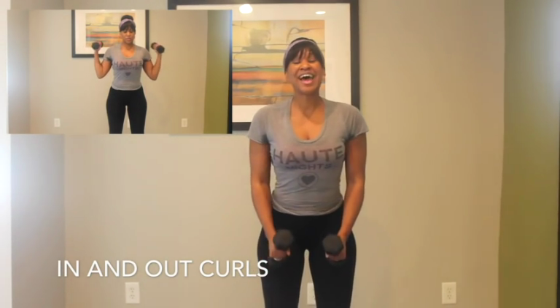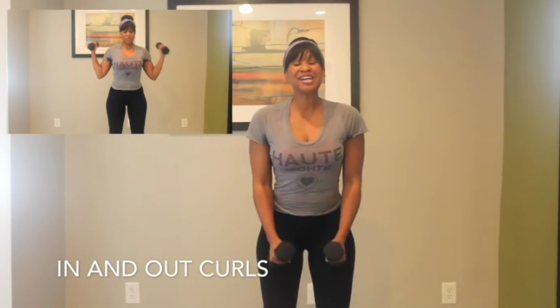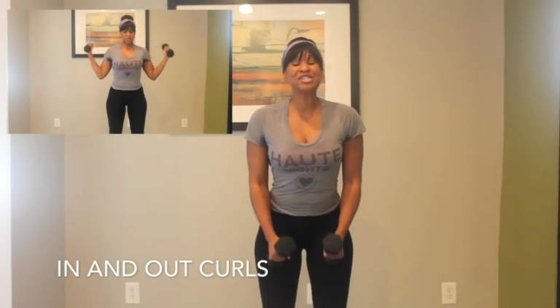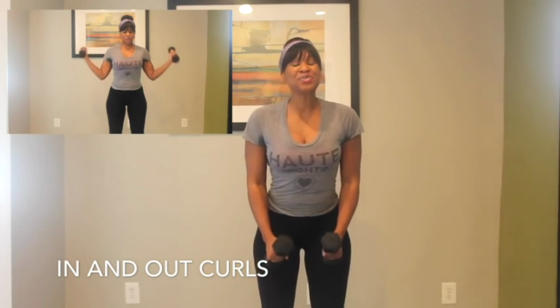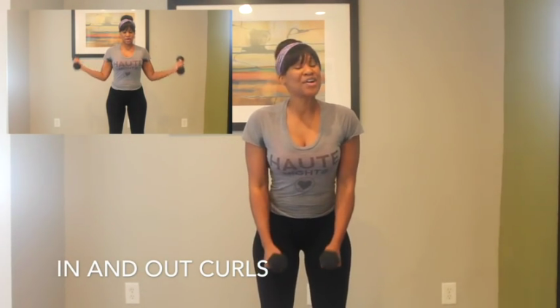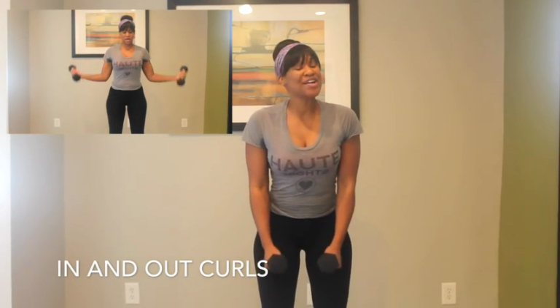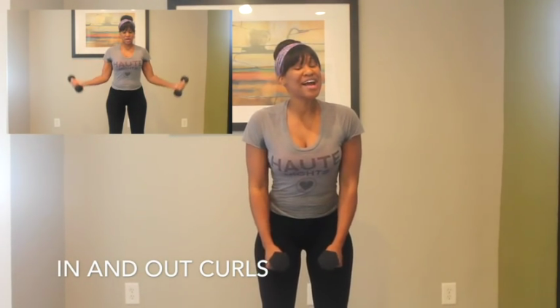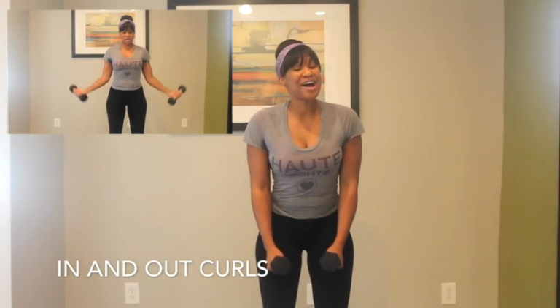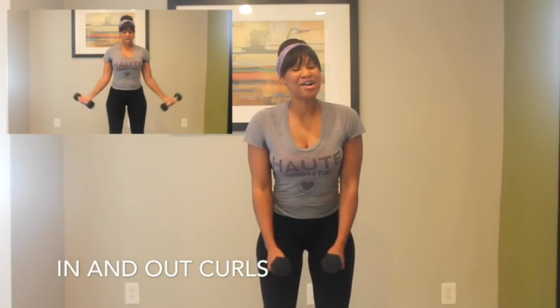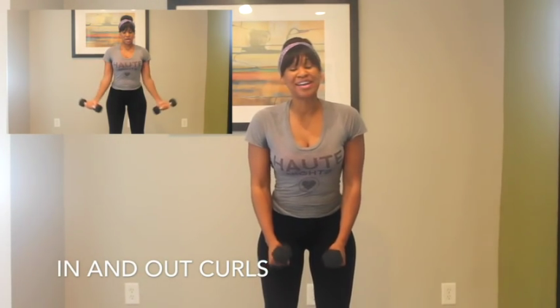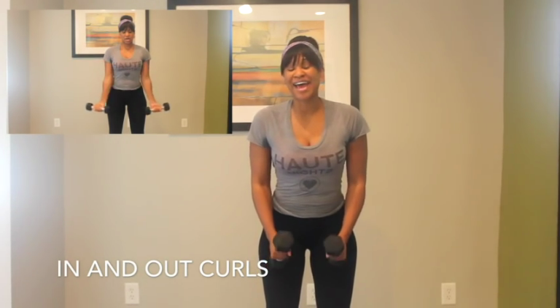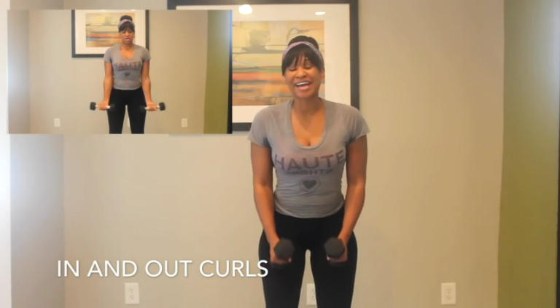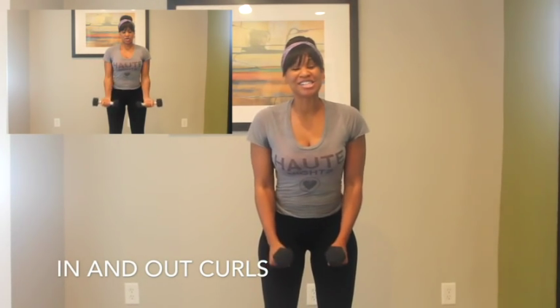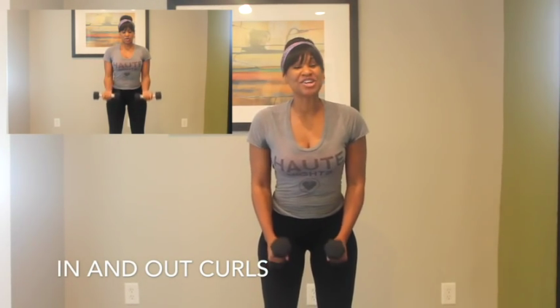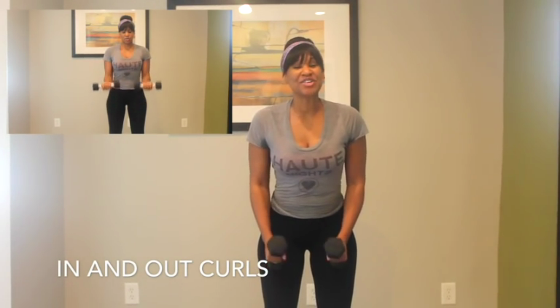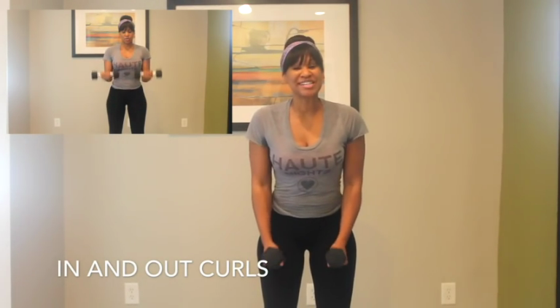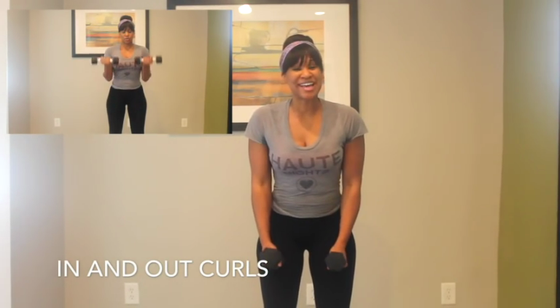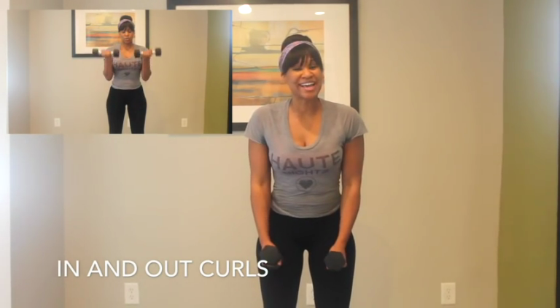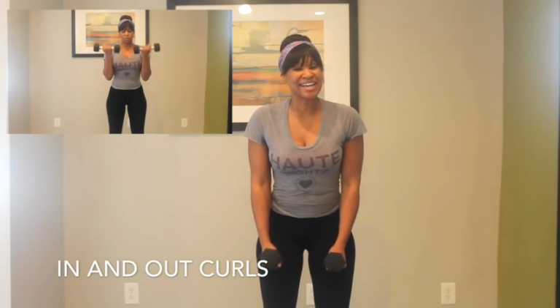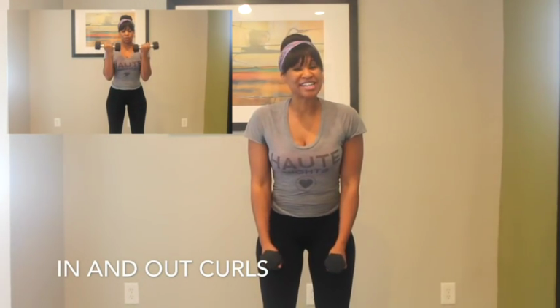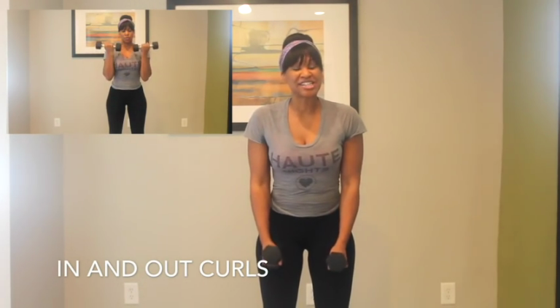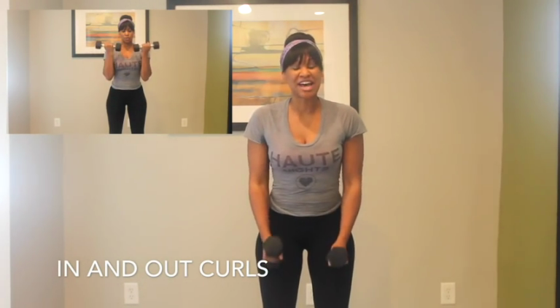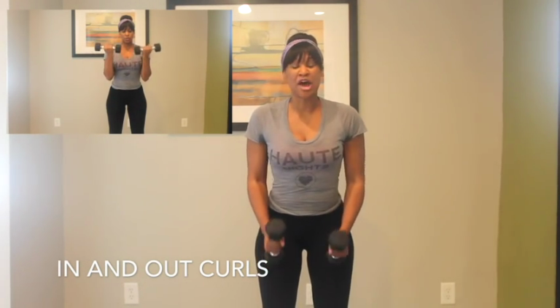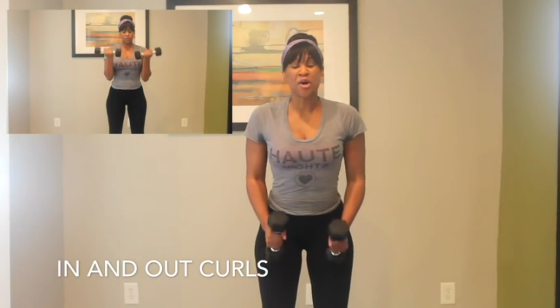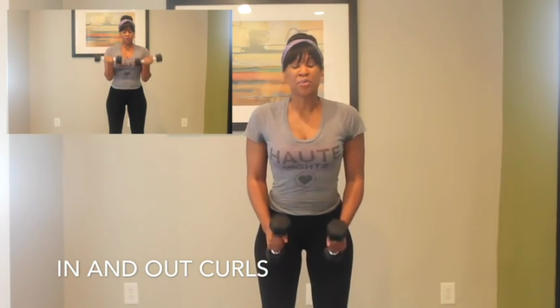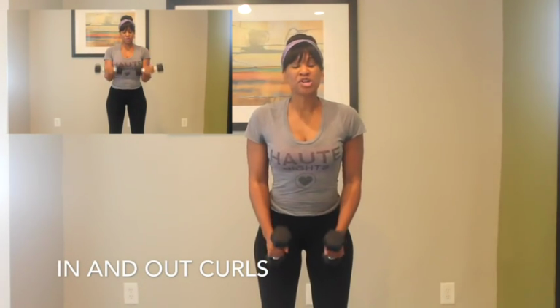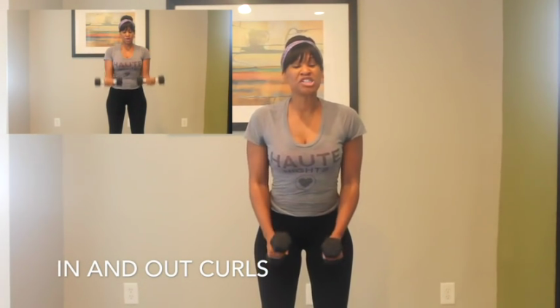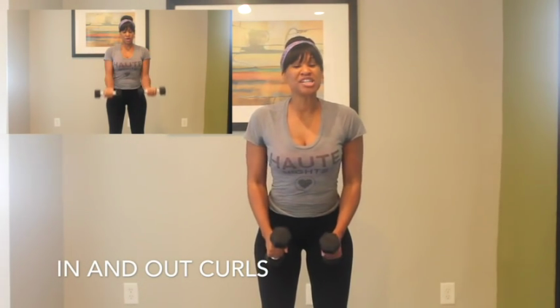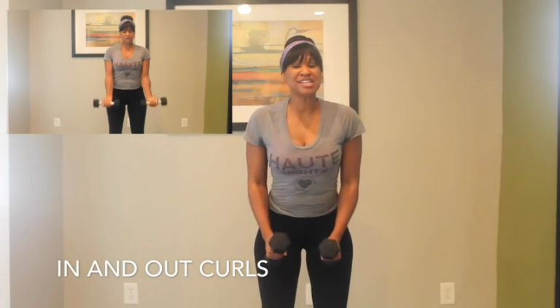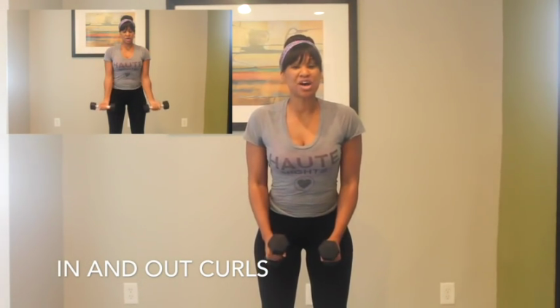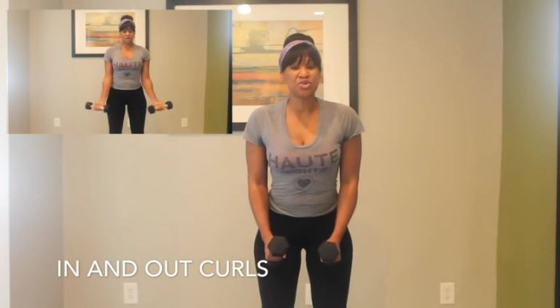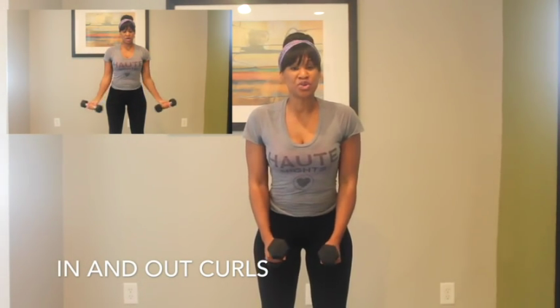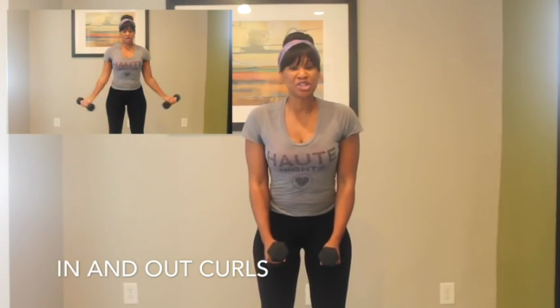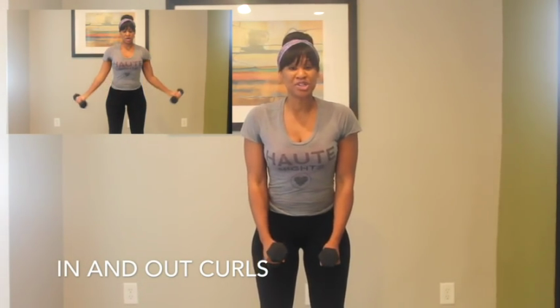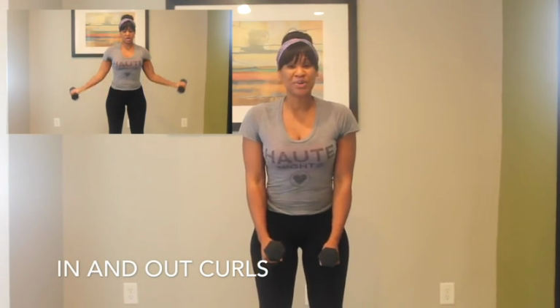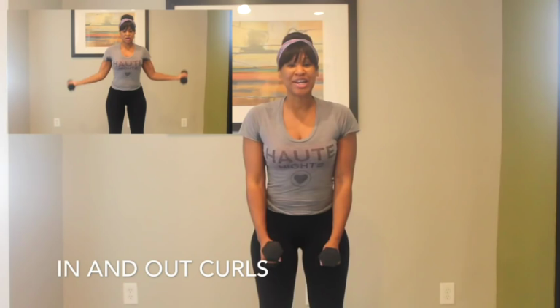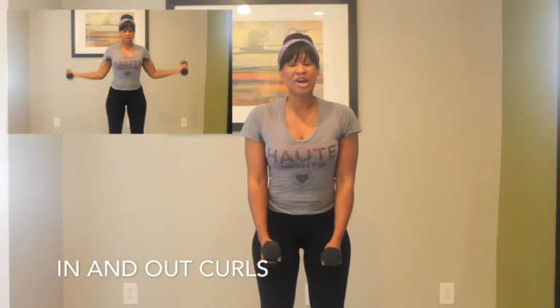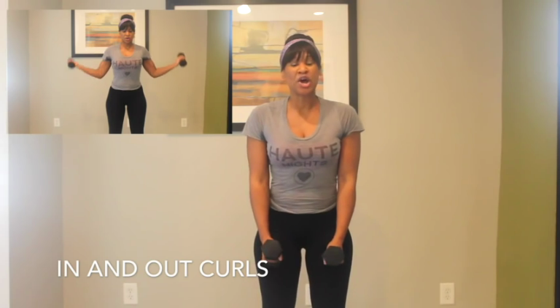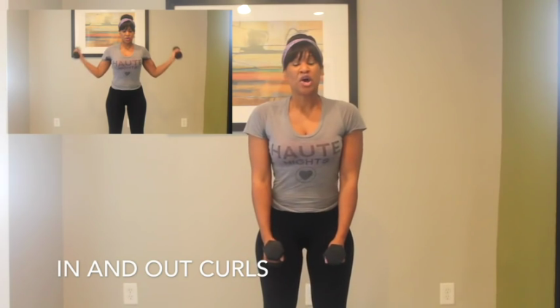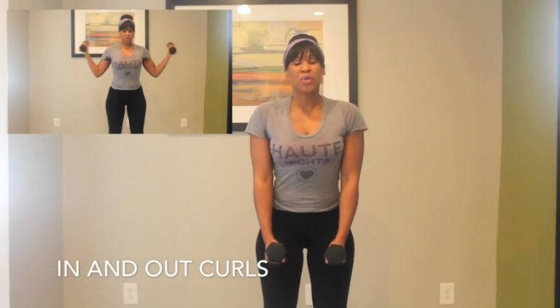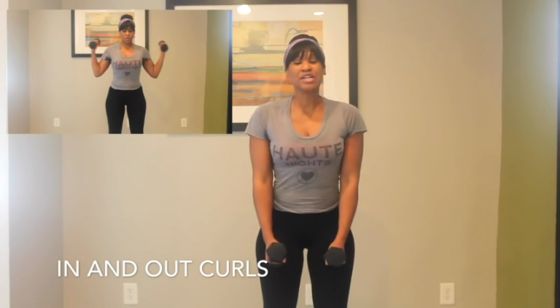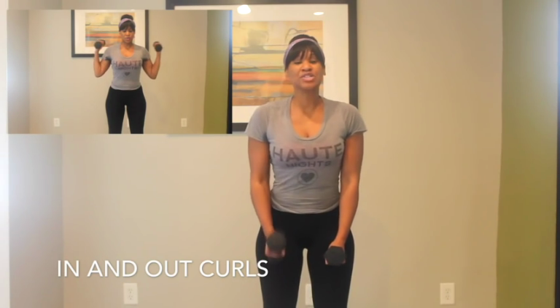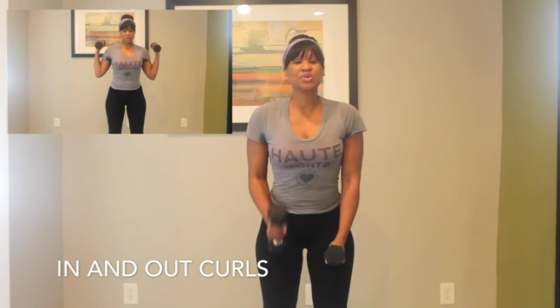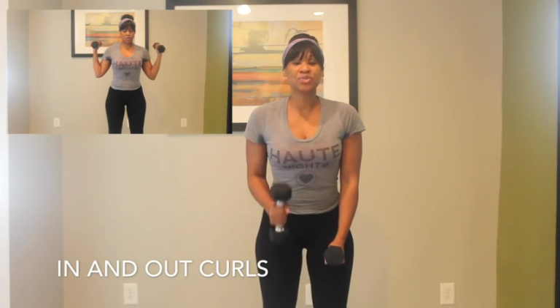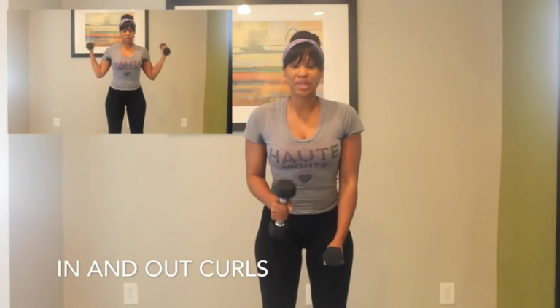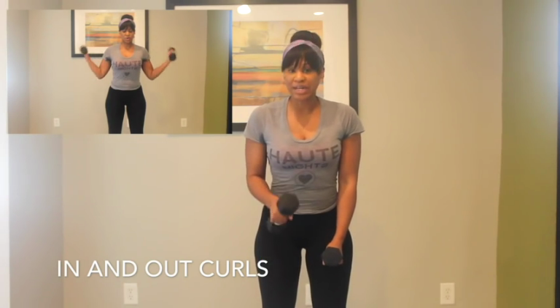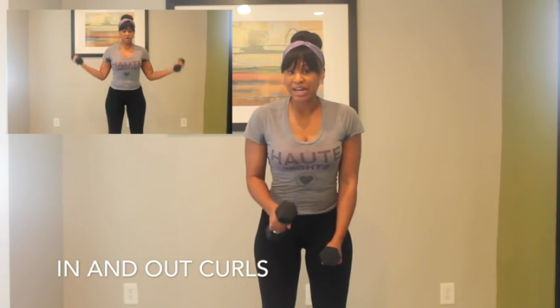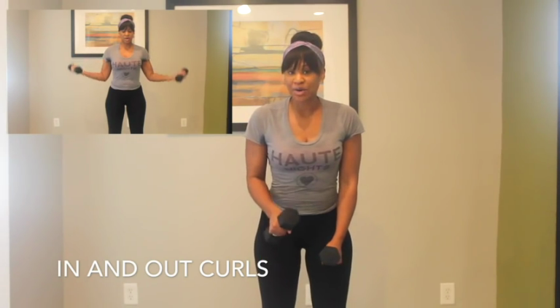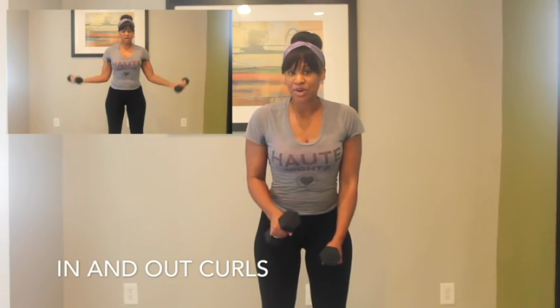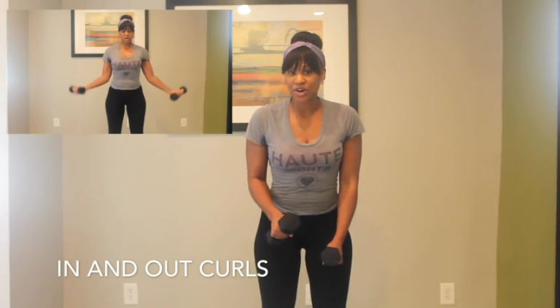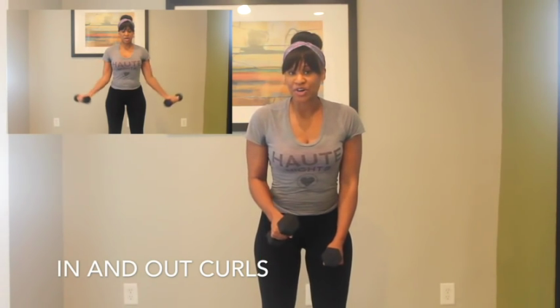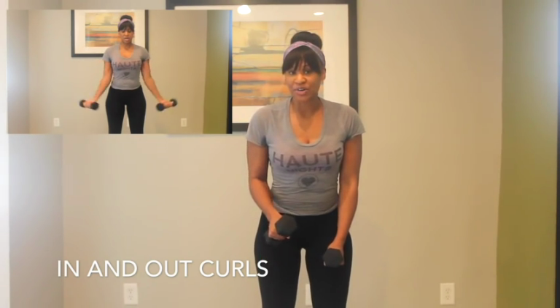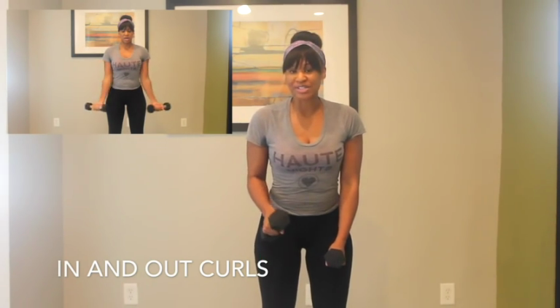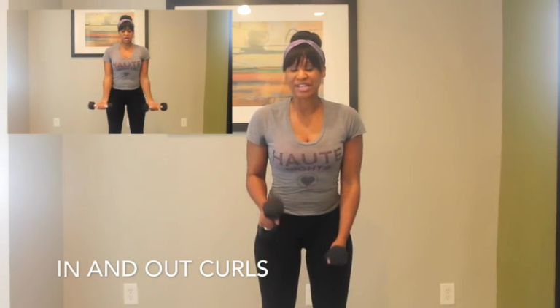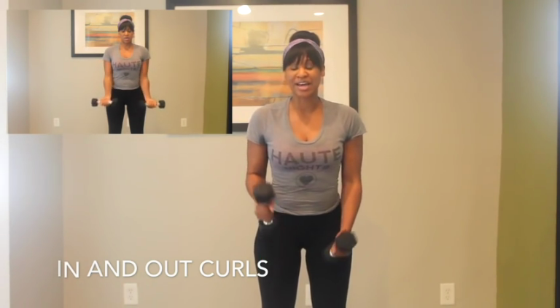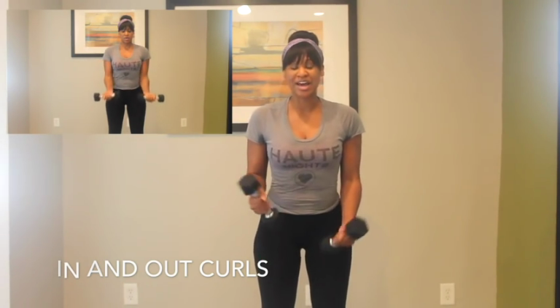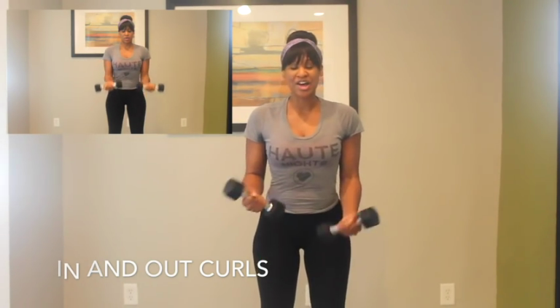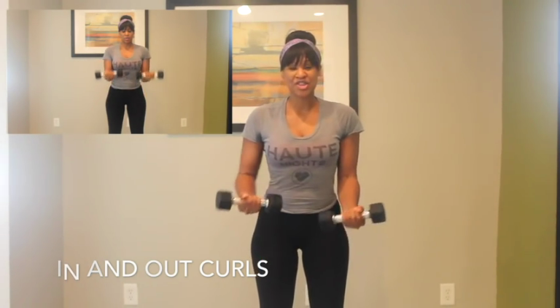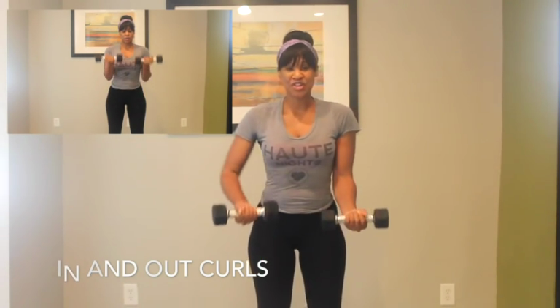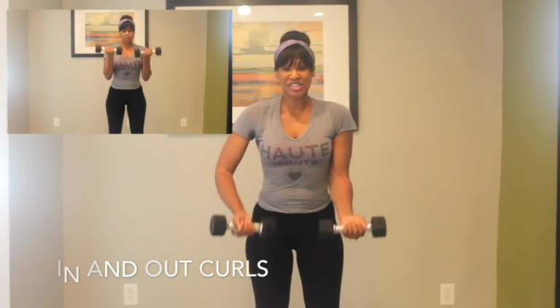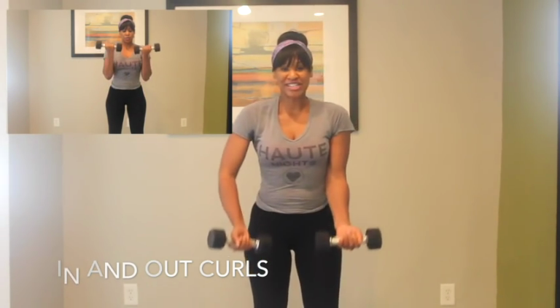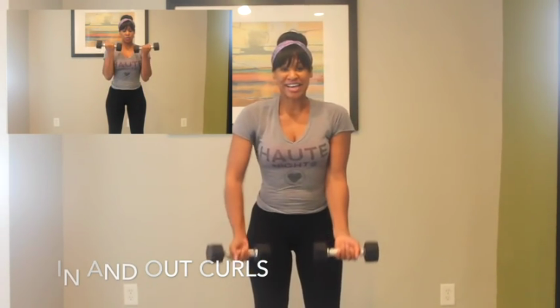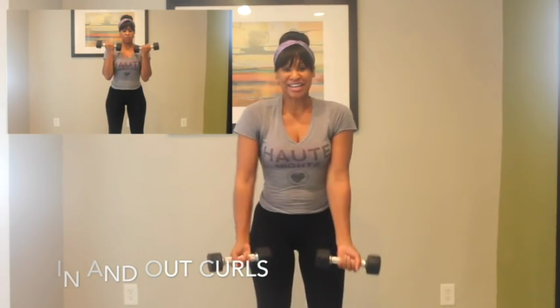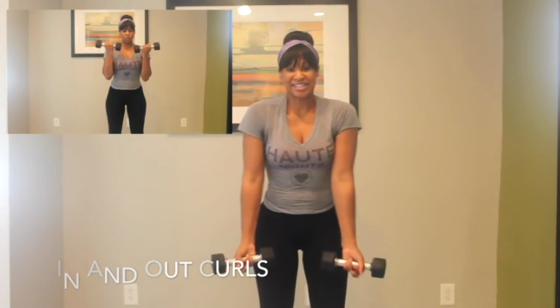Last workout, last 30 seconds — push this out. We're going to do the inner curls, 30 seconds.